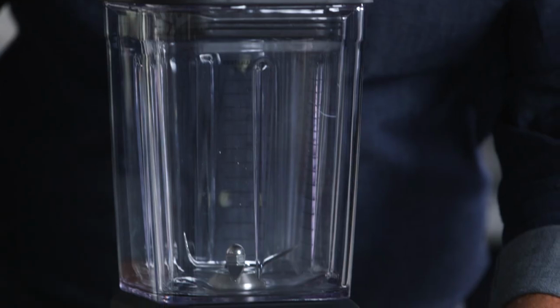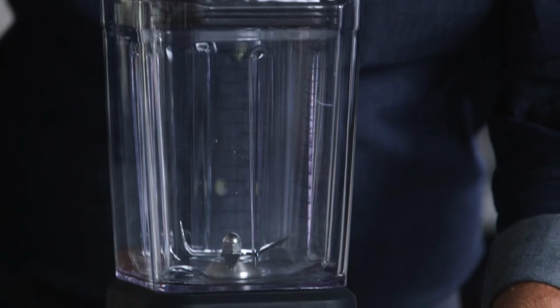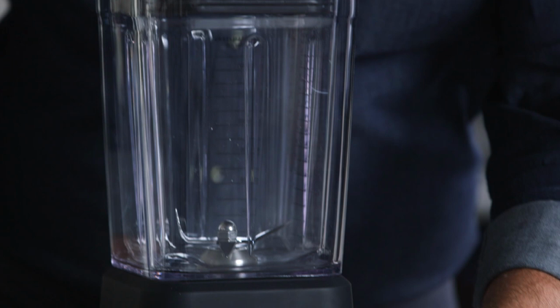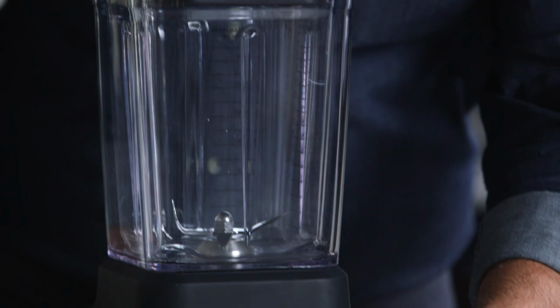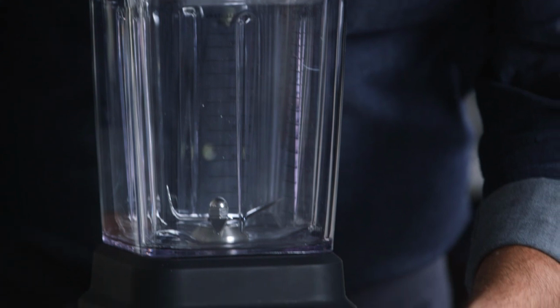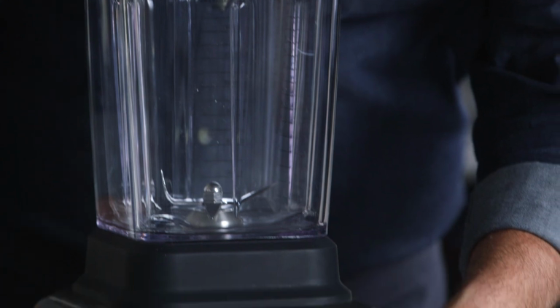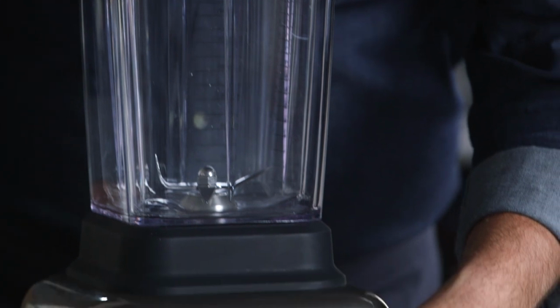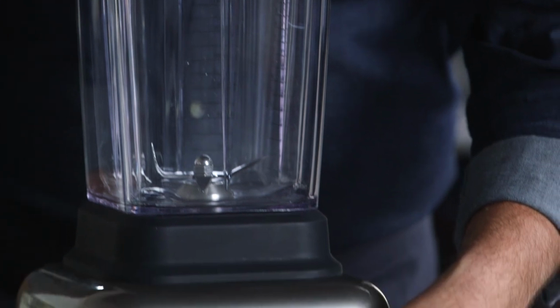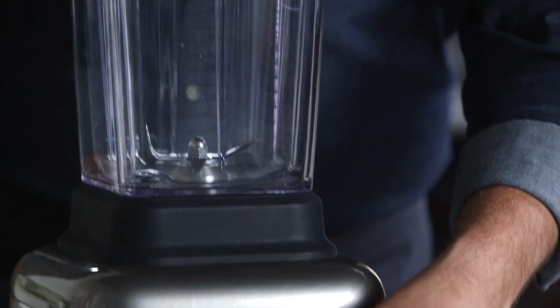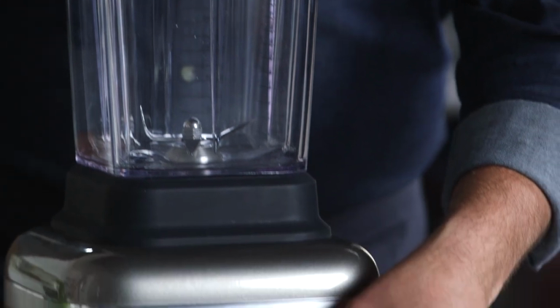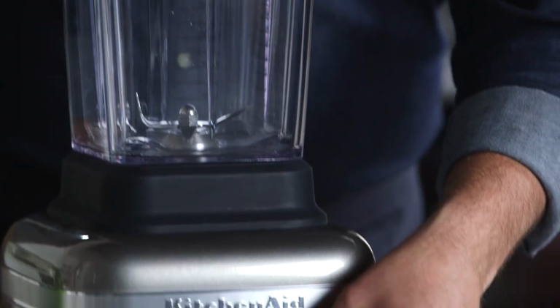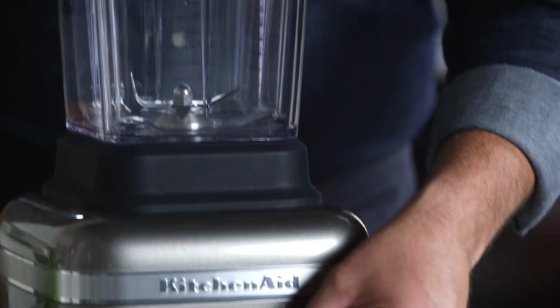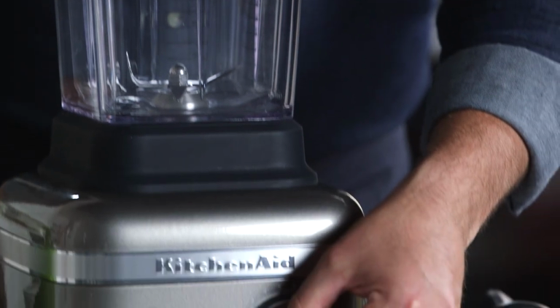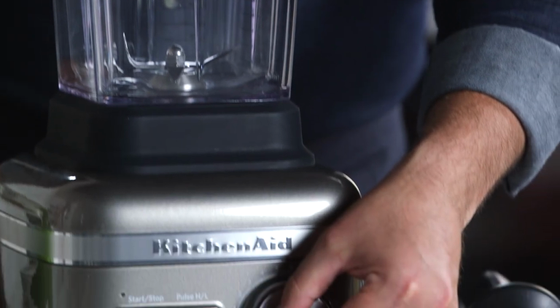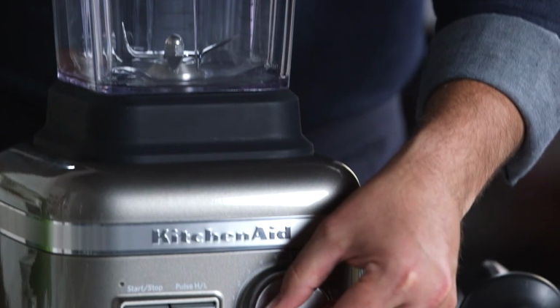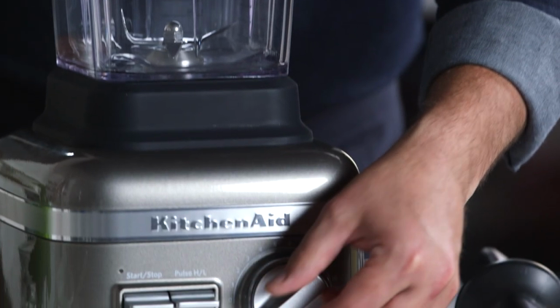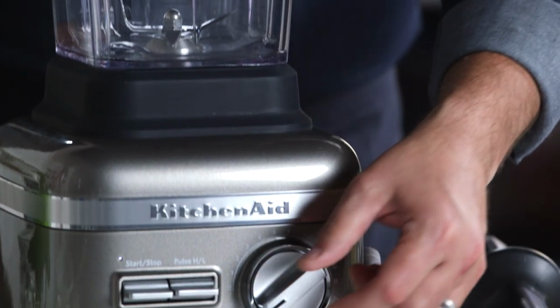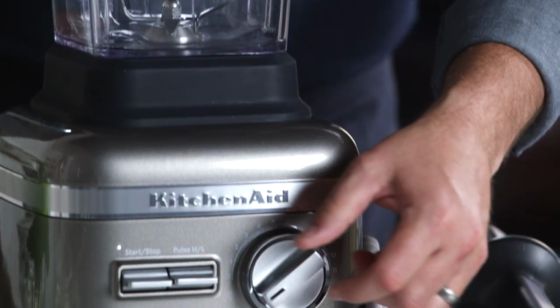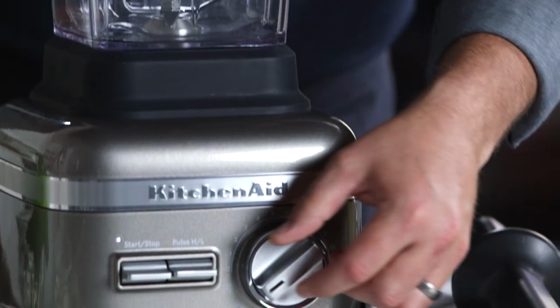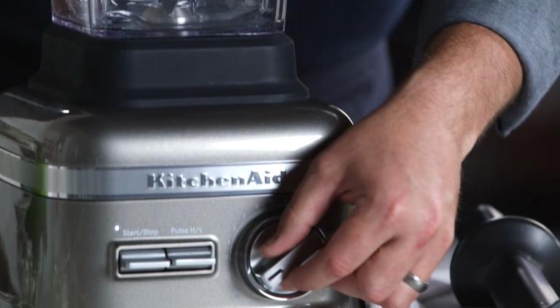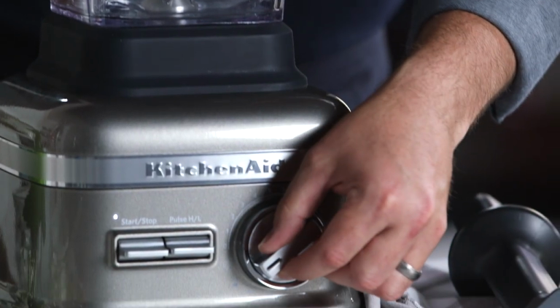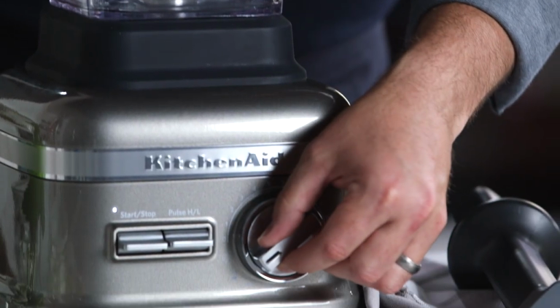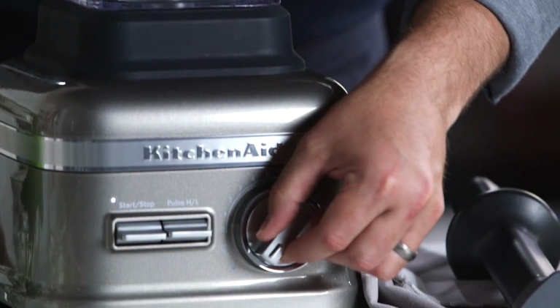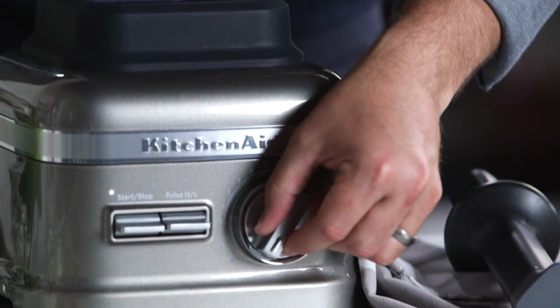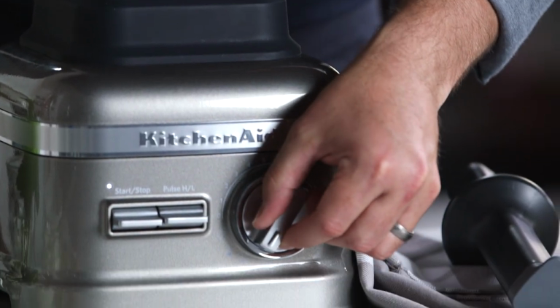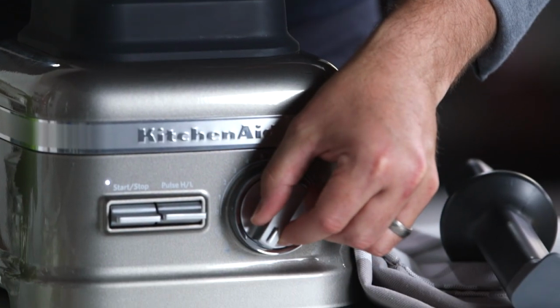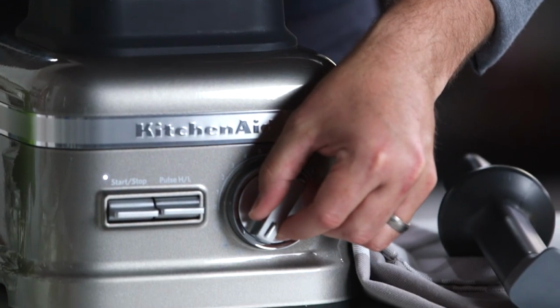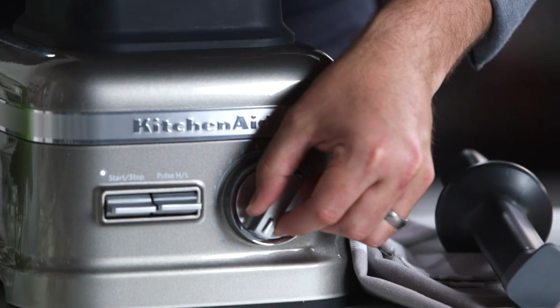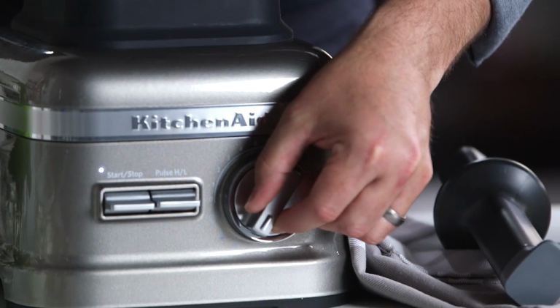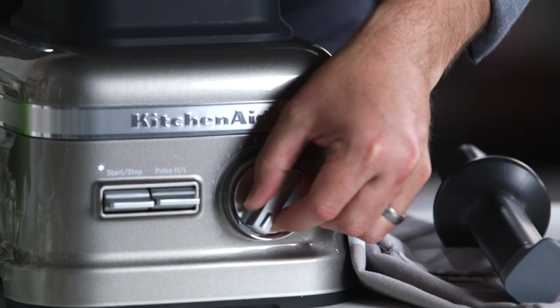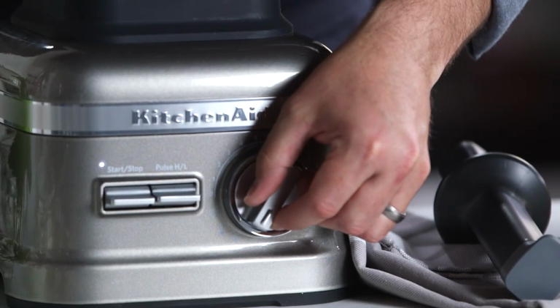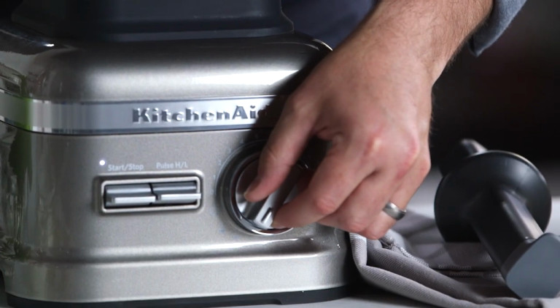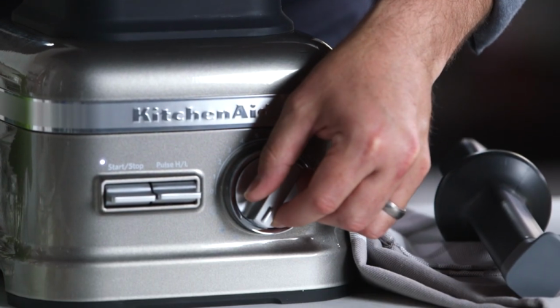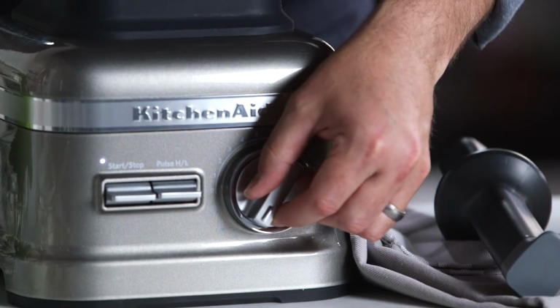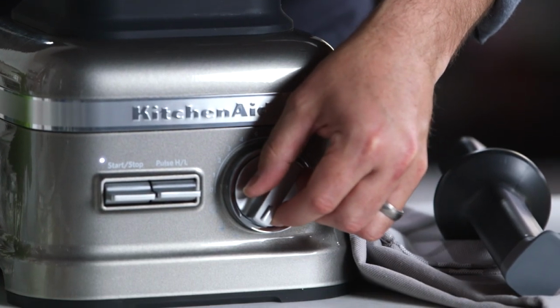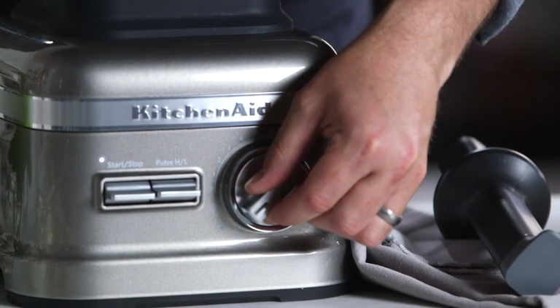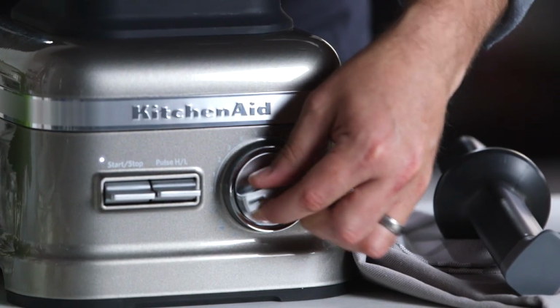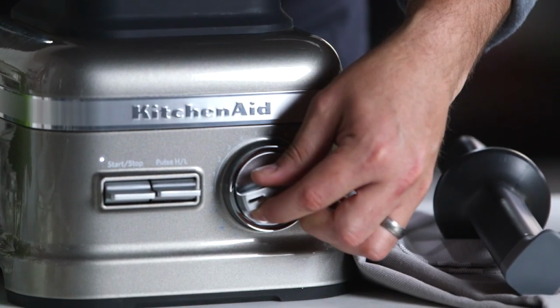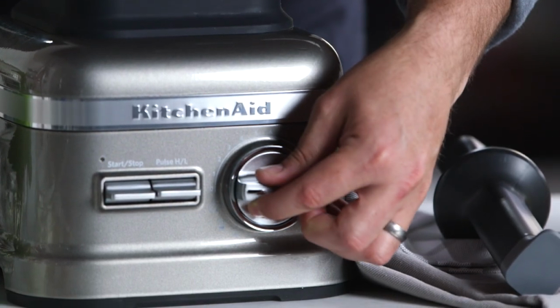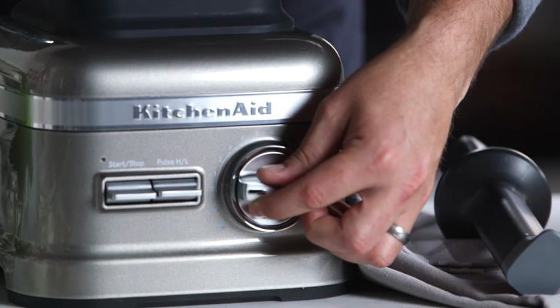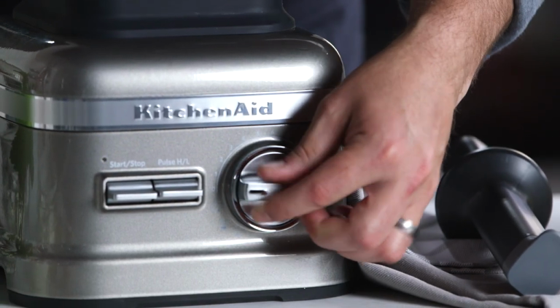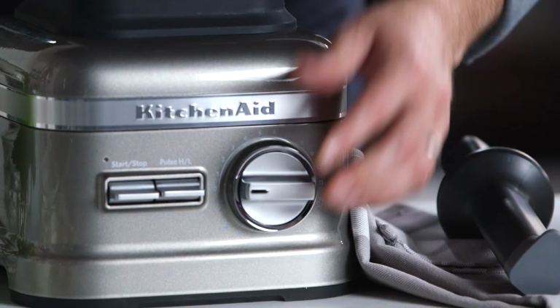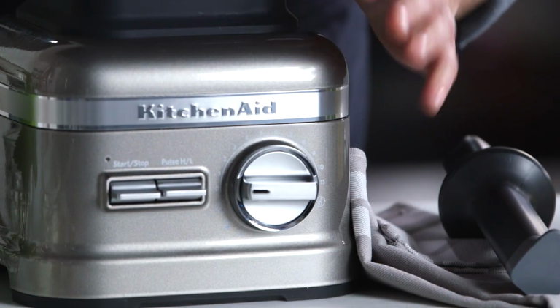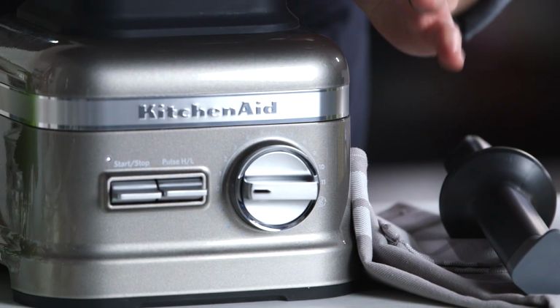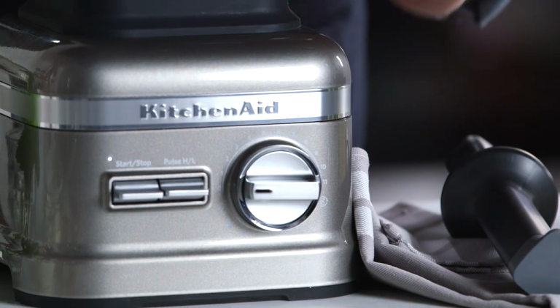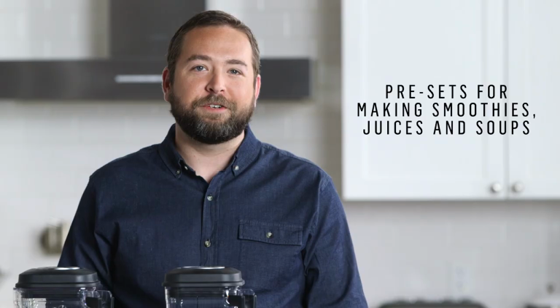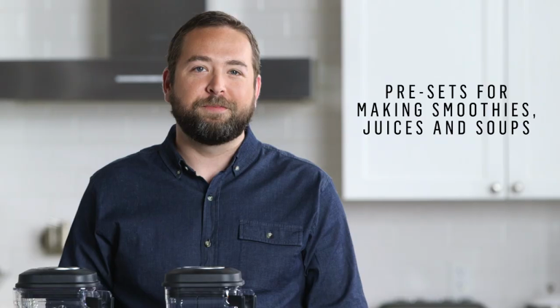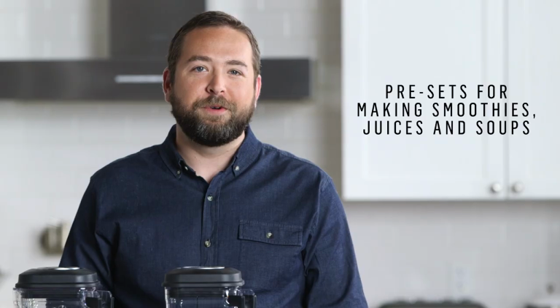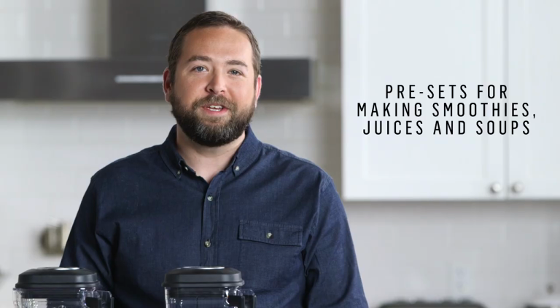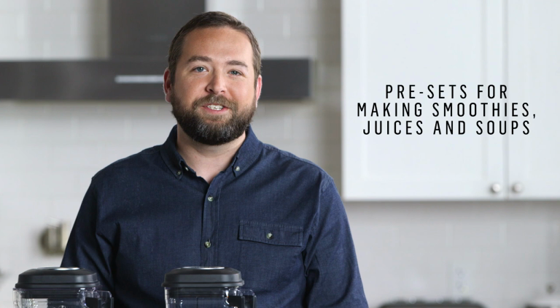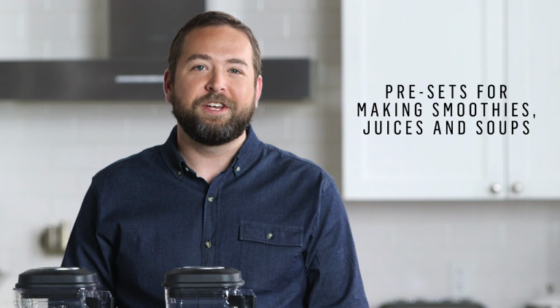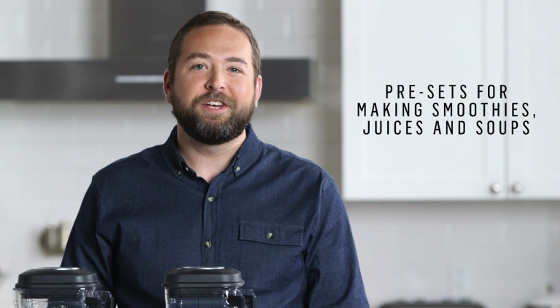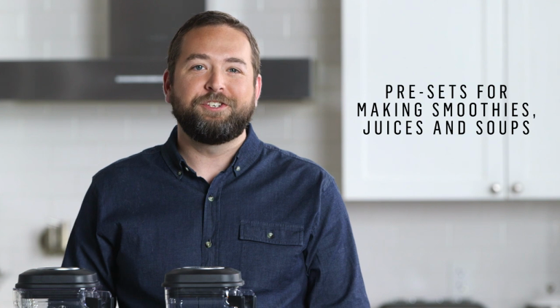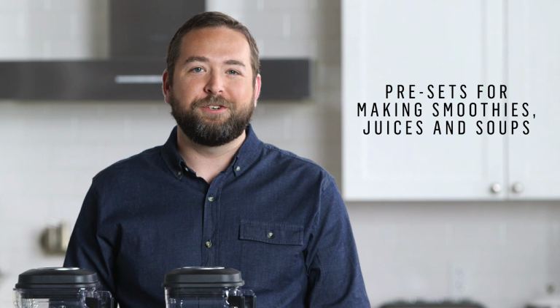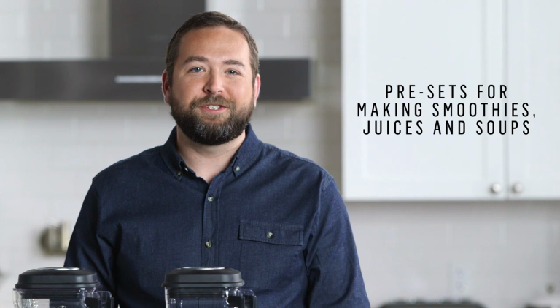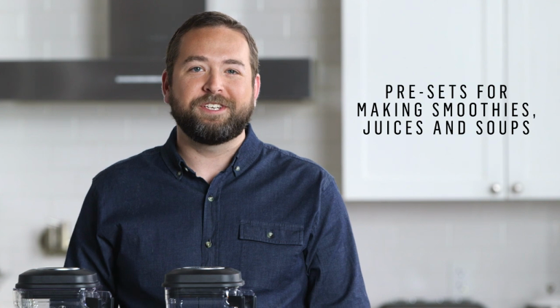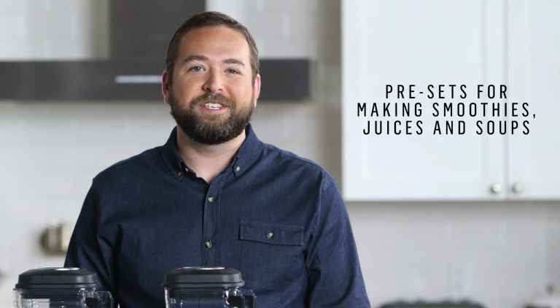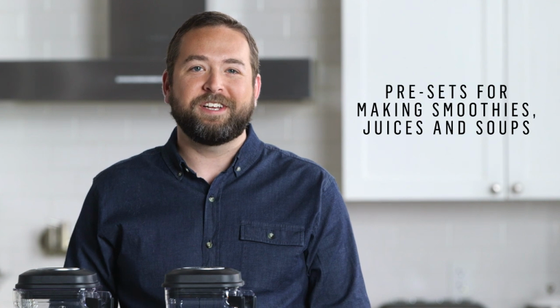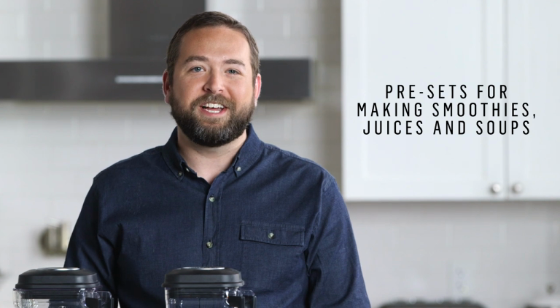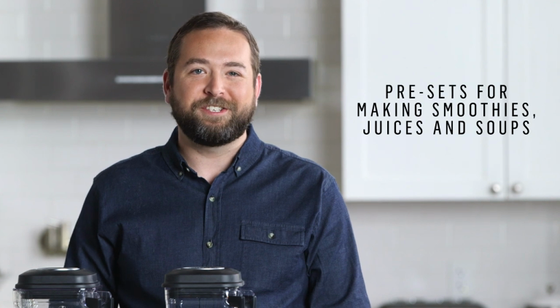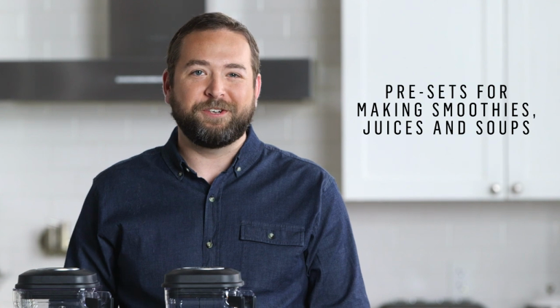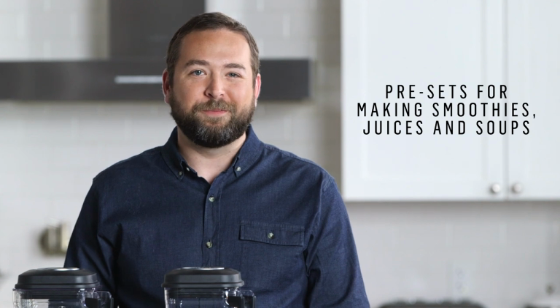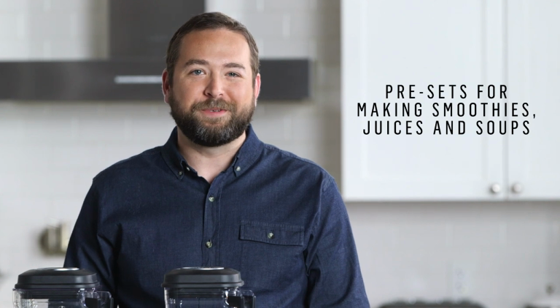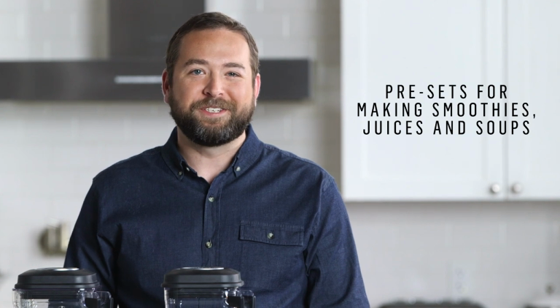The premium version of our blender also features three preset adaptive blend programs for smoothies, juices, and soups.